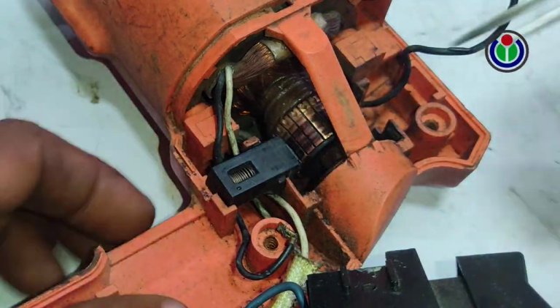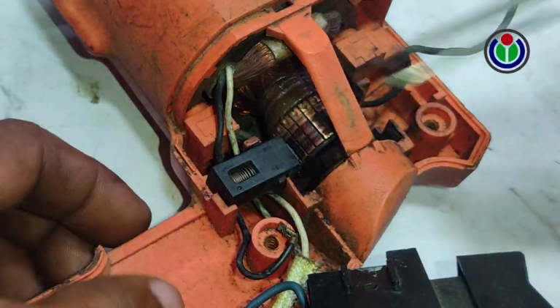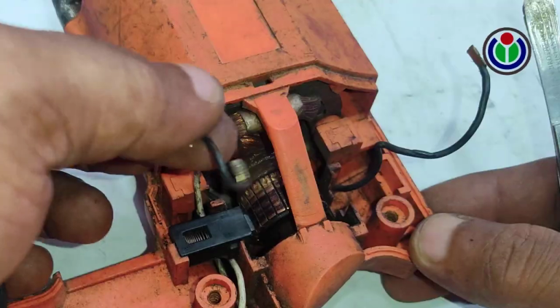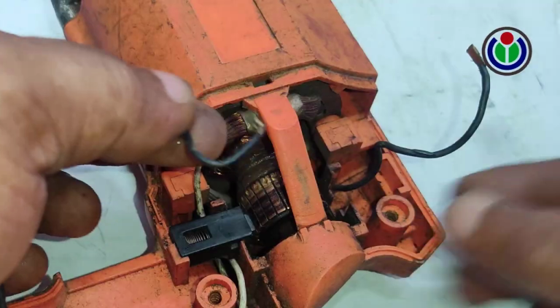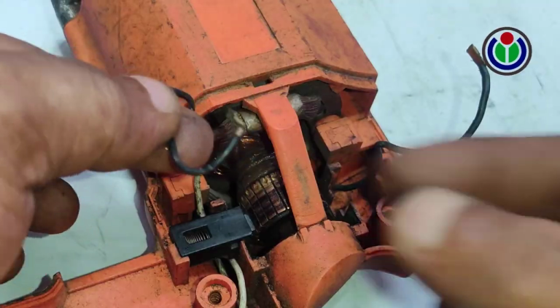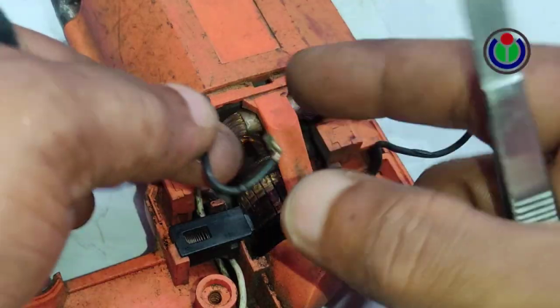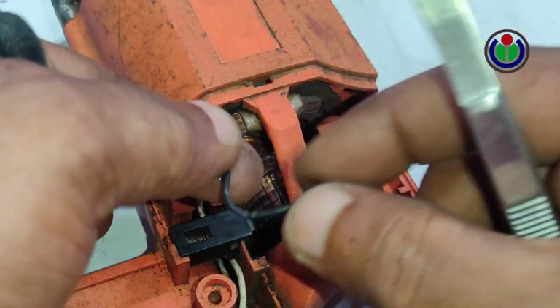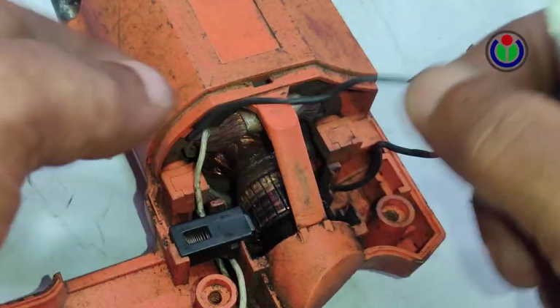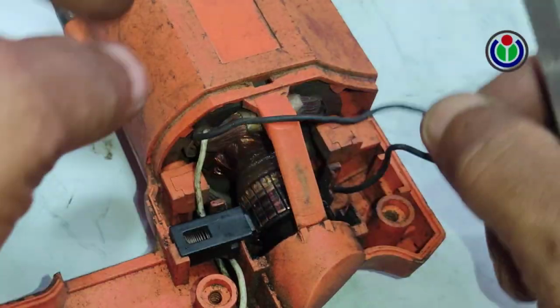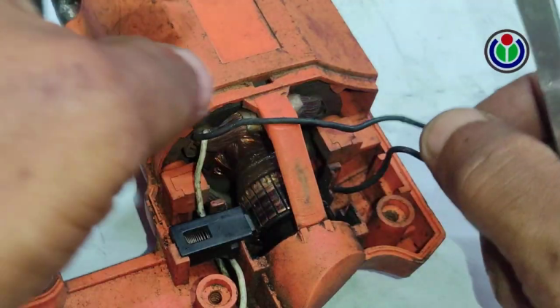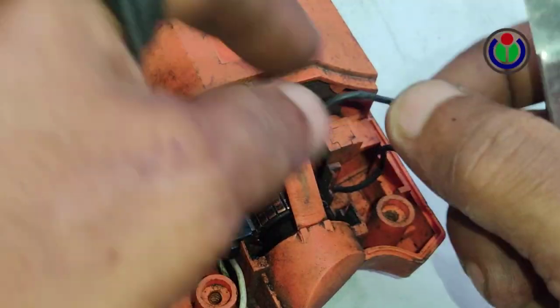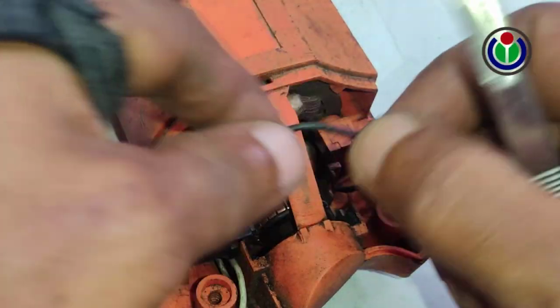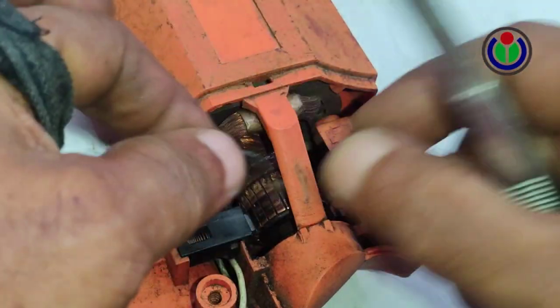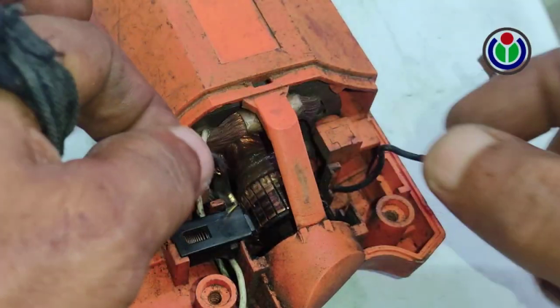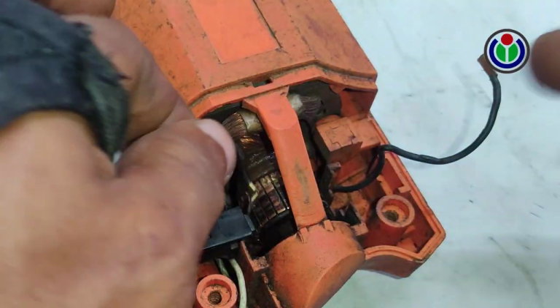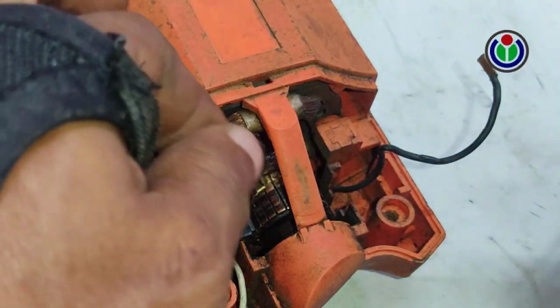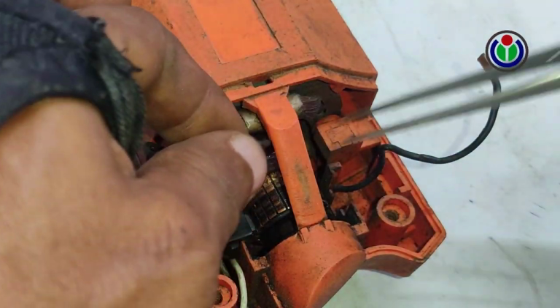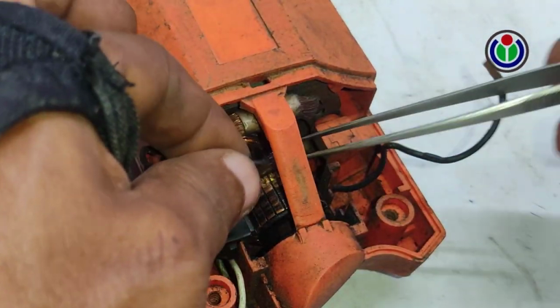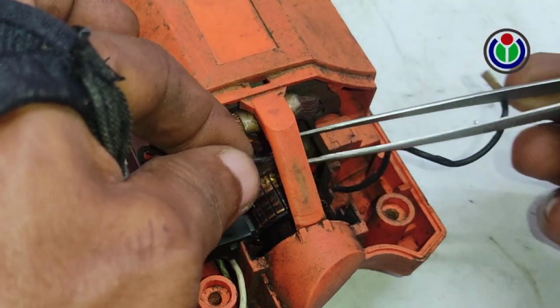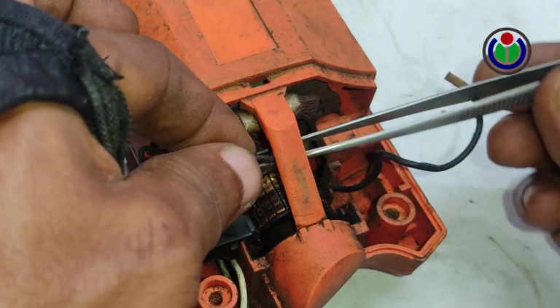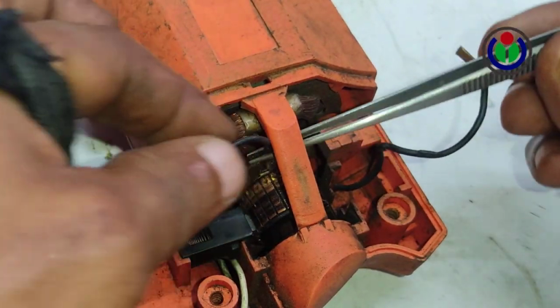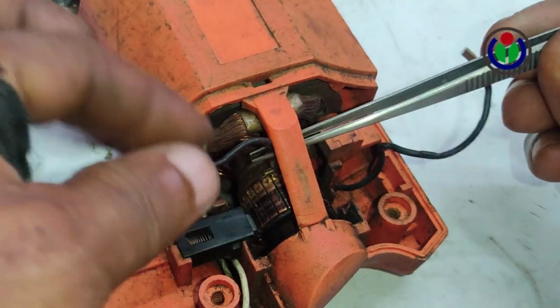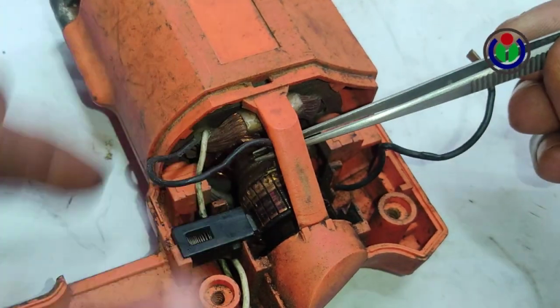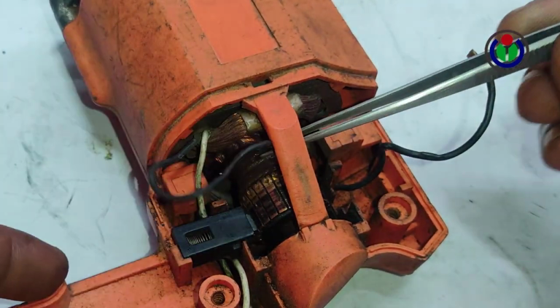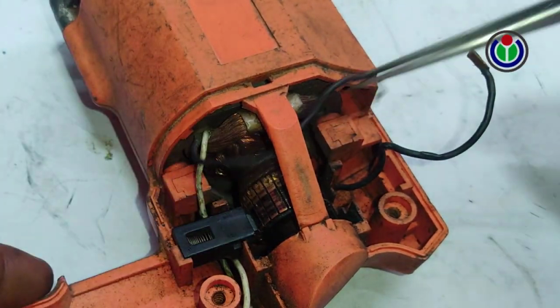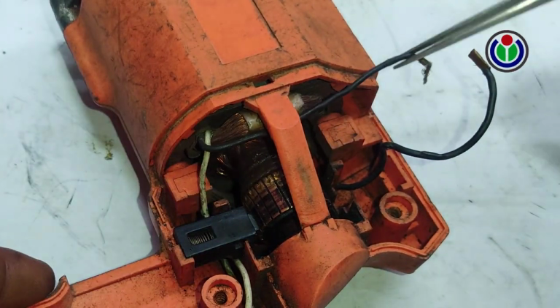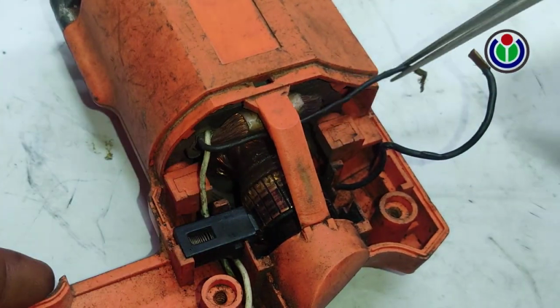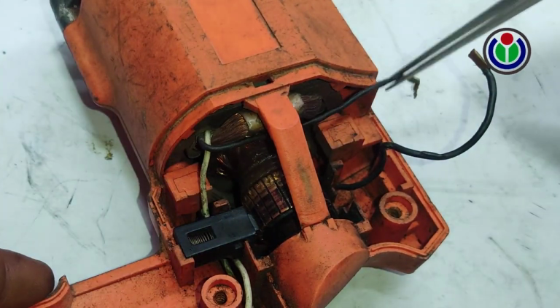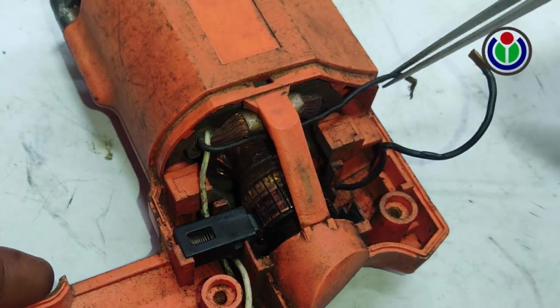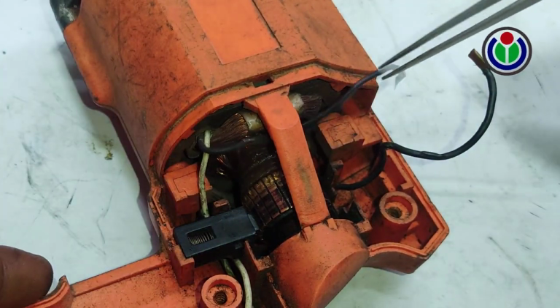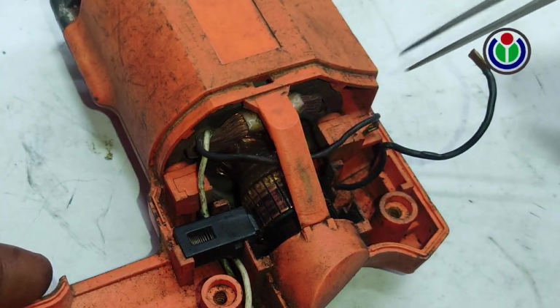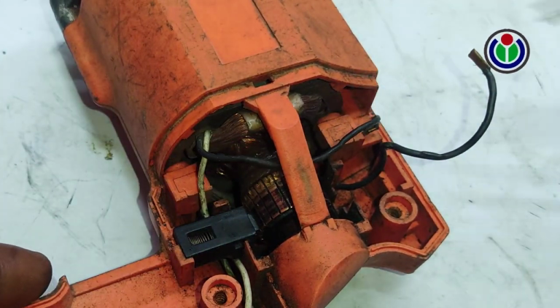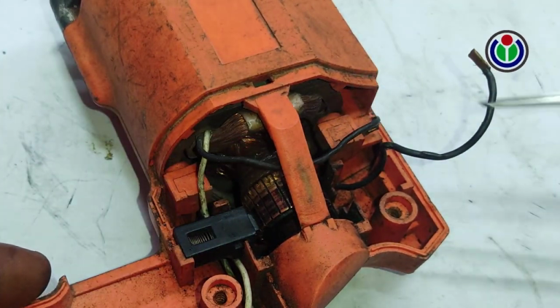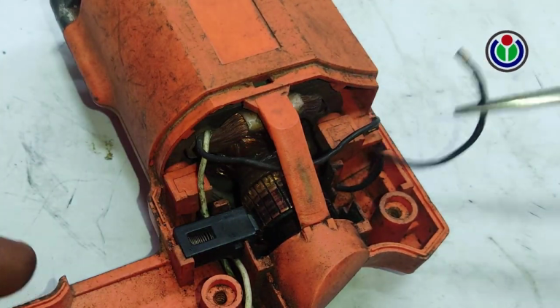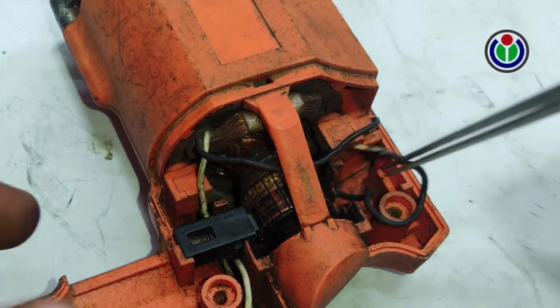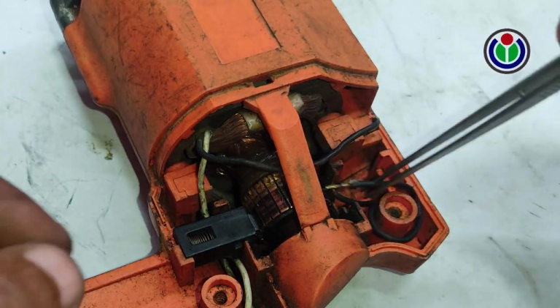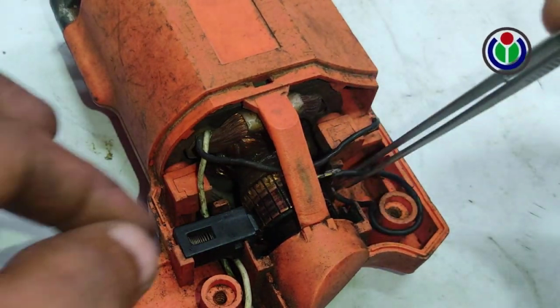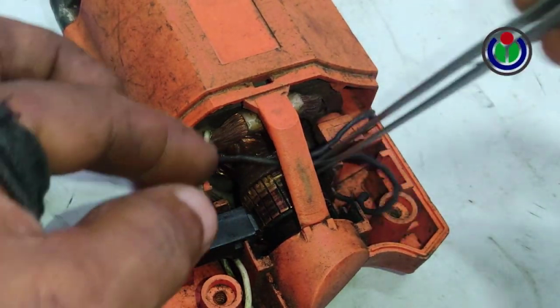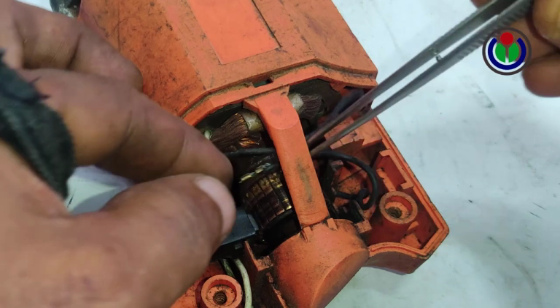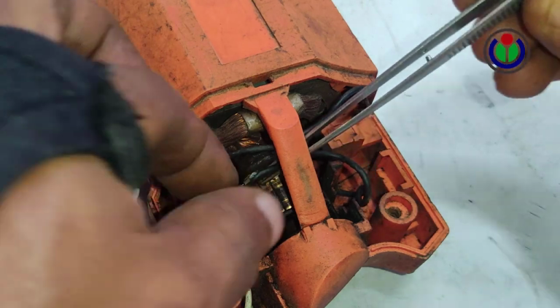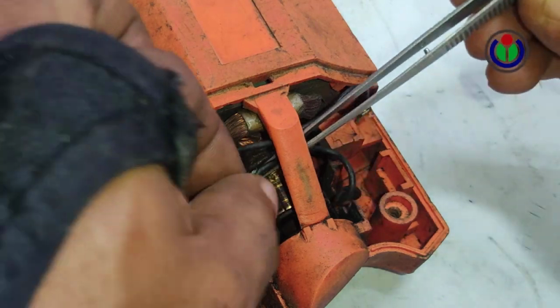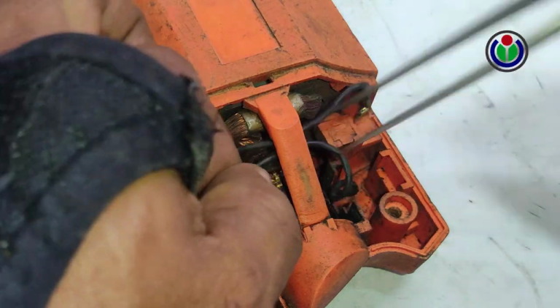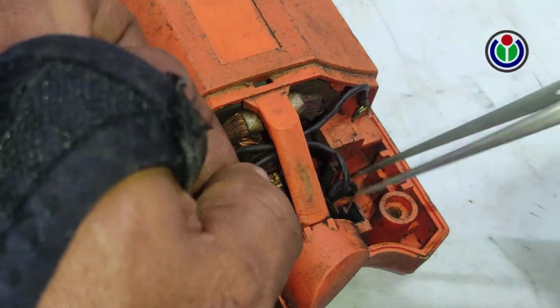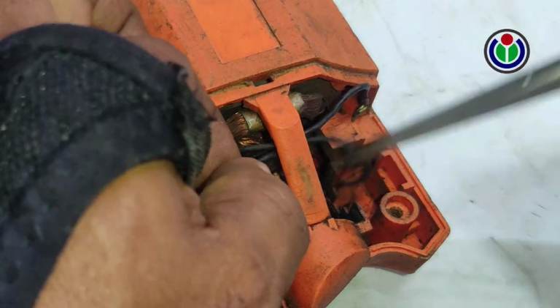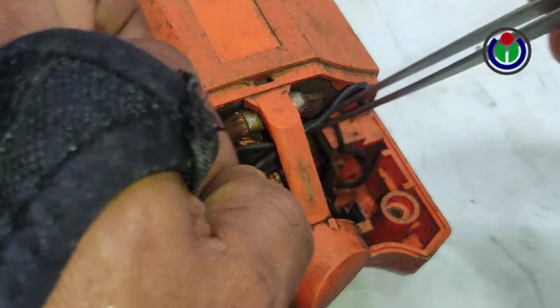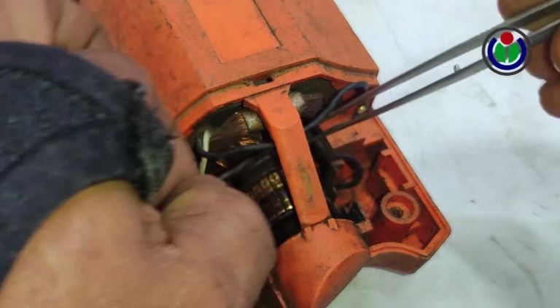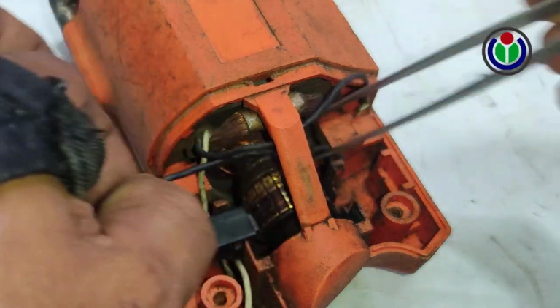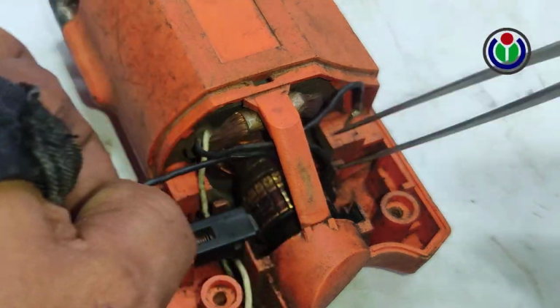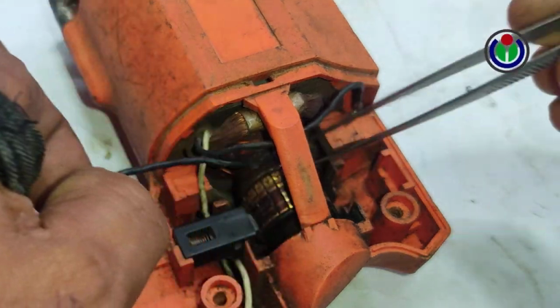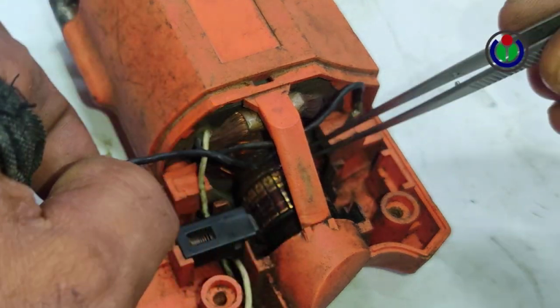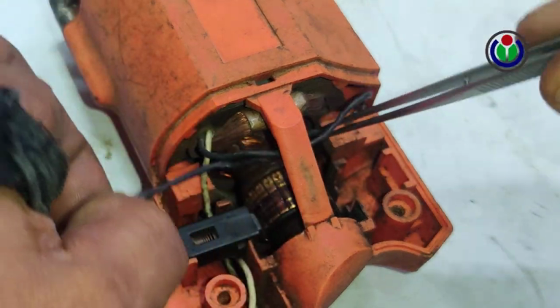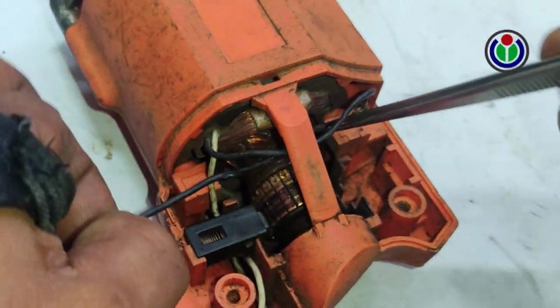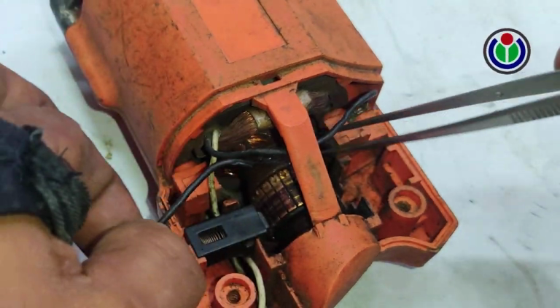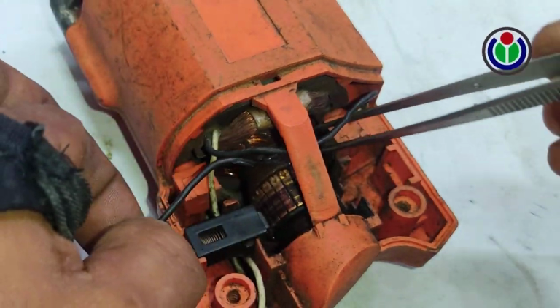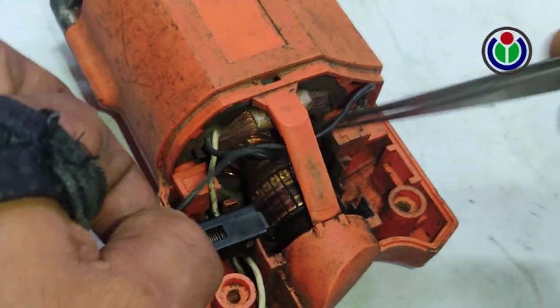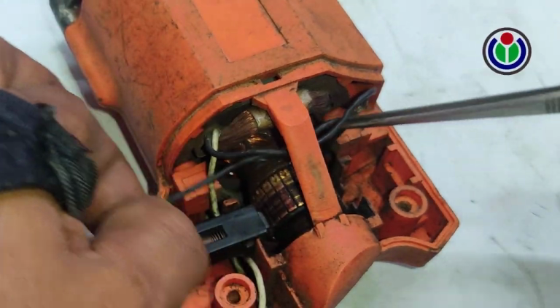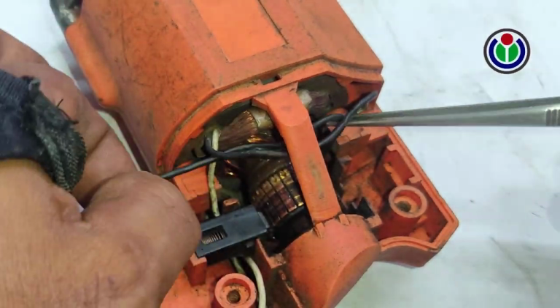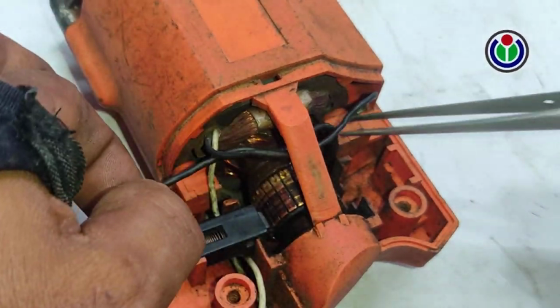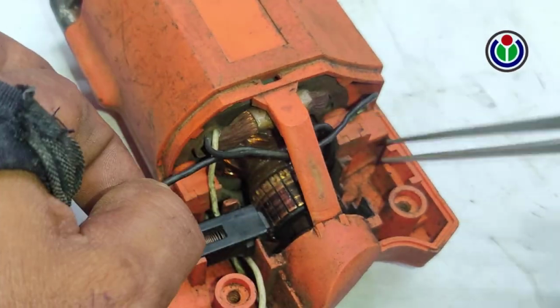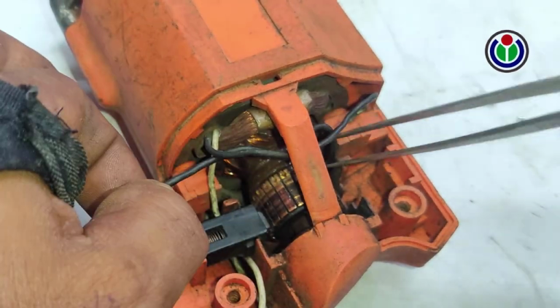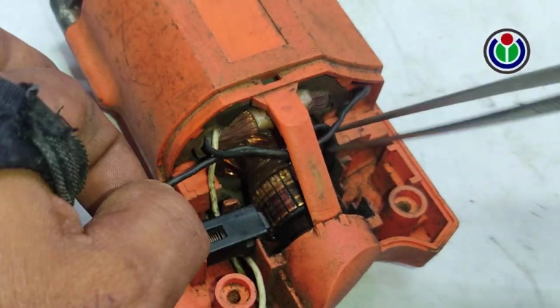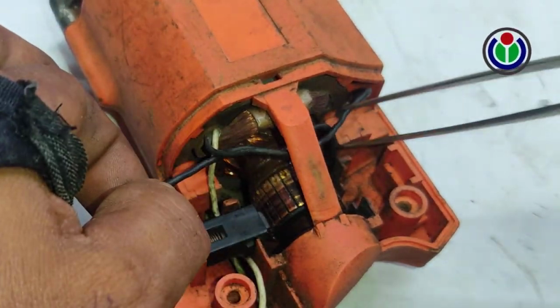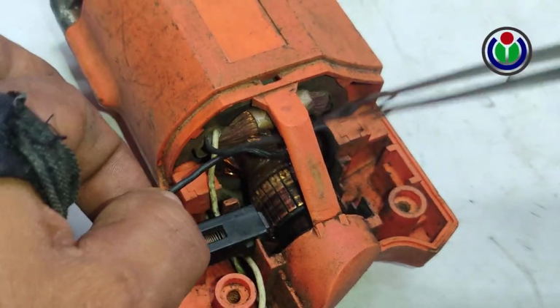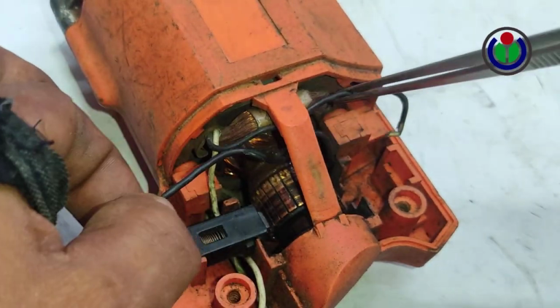Now connect the right side coil wire to the left side carbon brush, and the left side coil wire to the right side carbon brush.